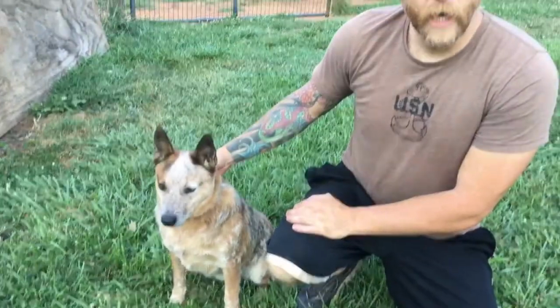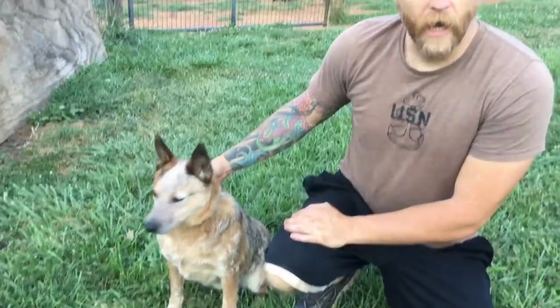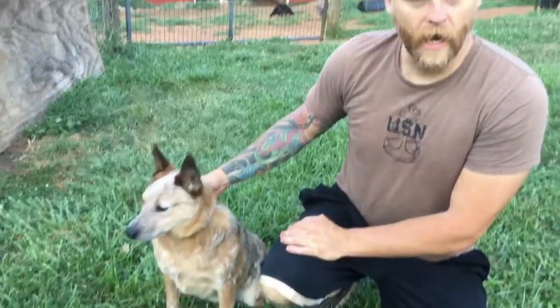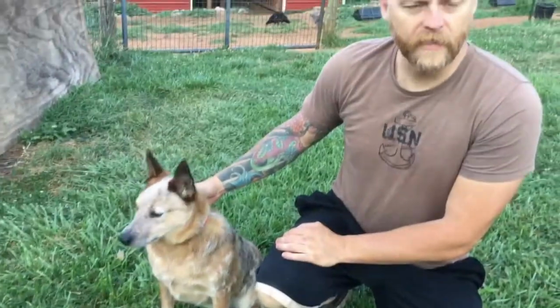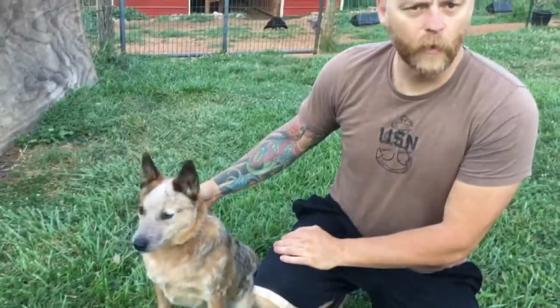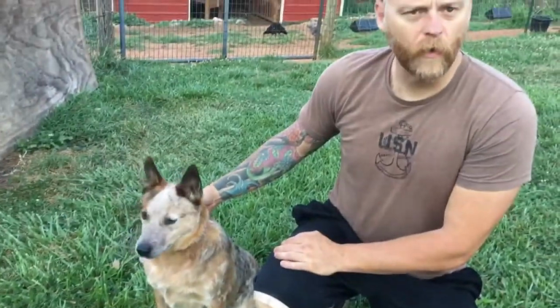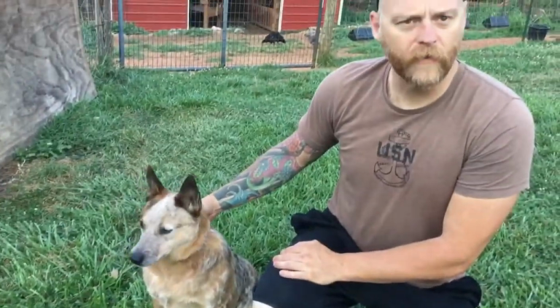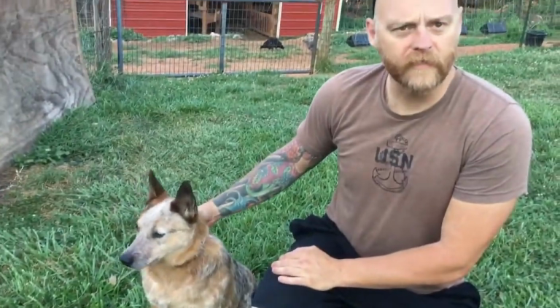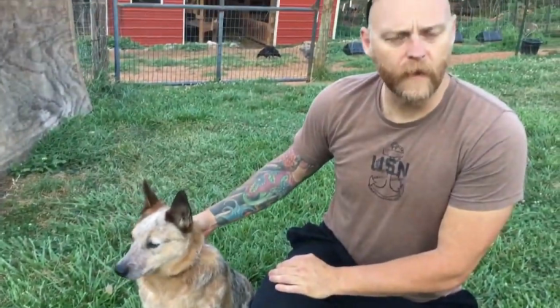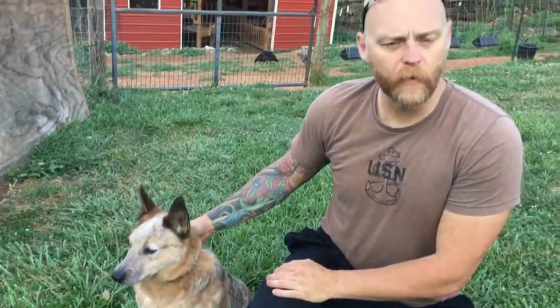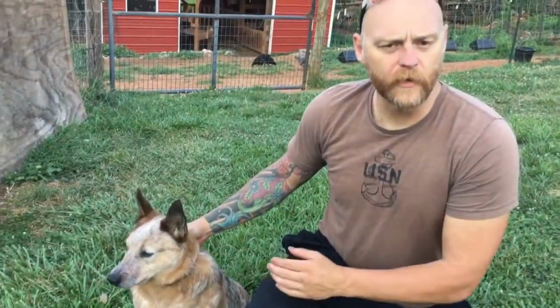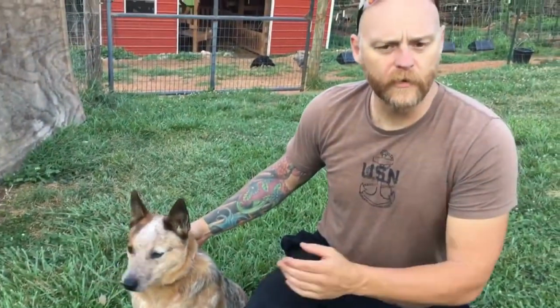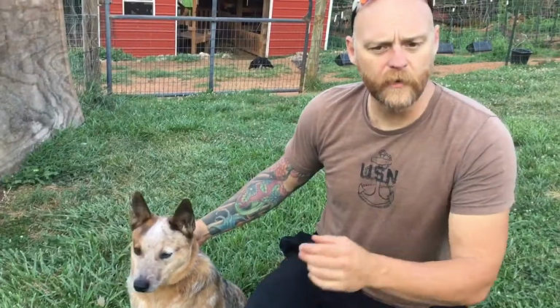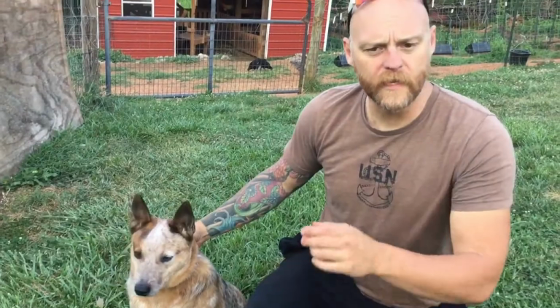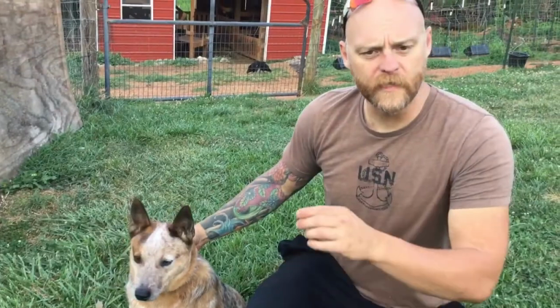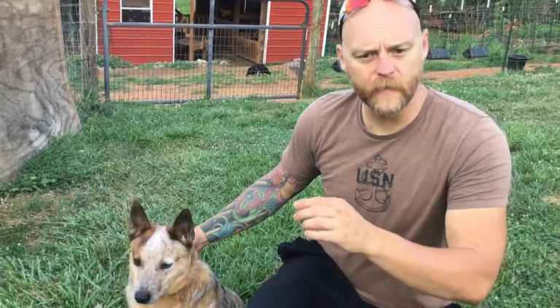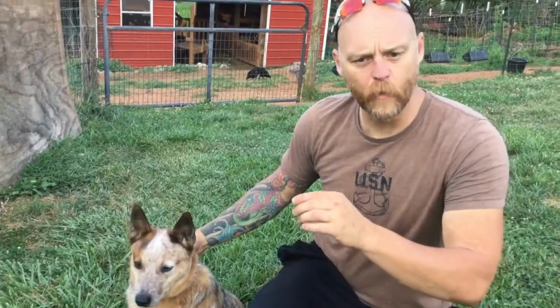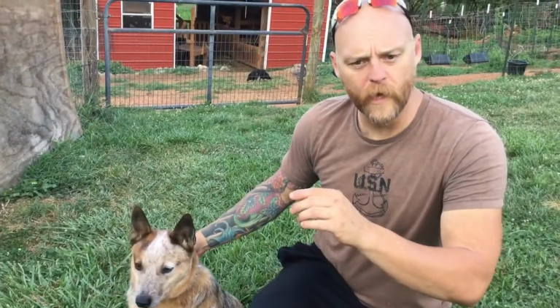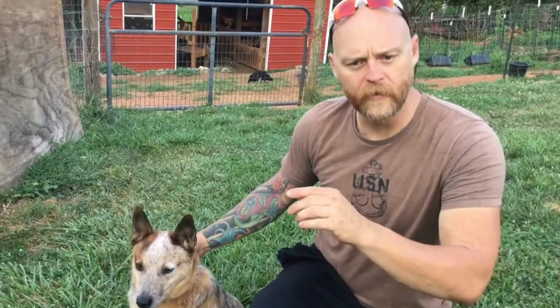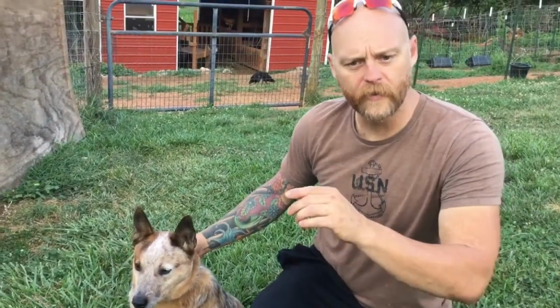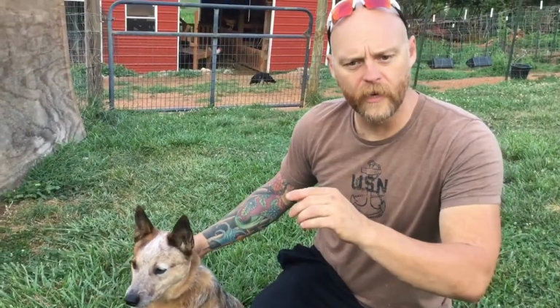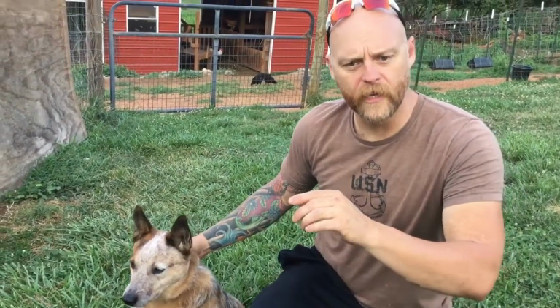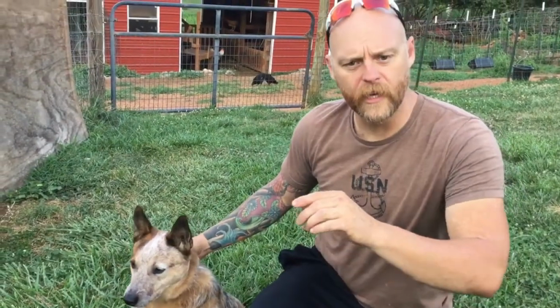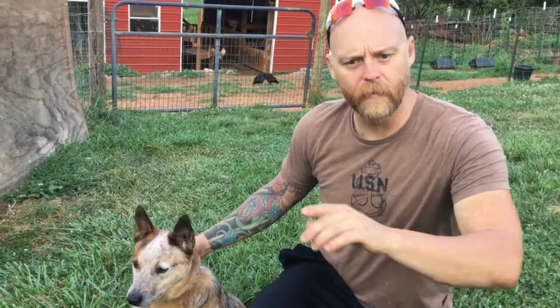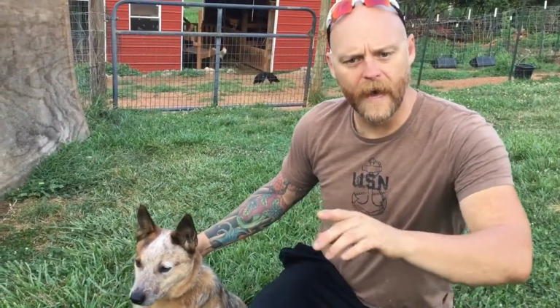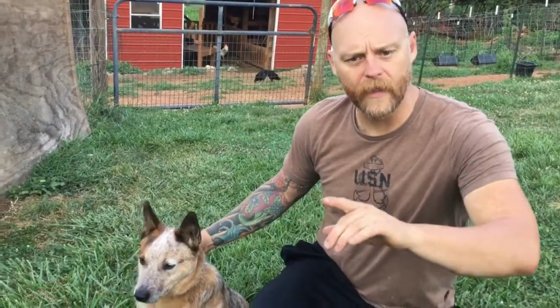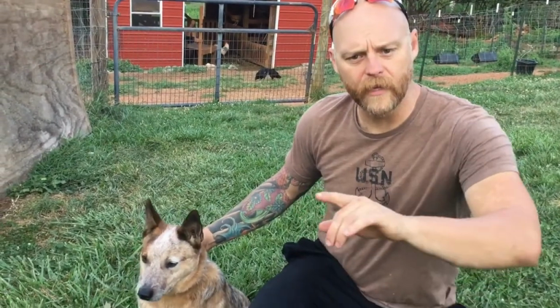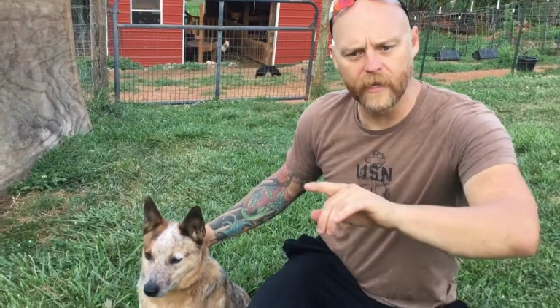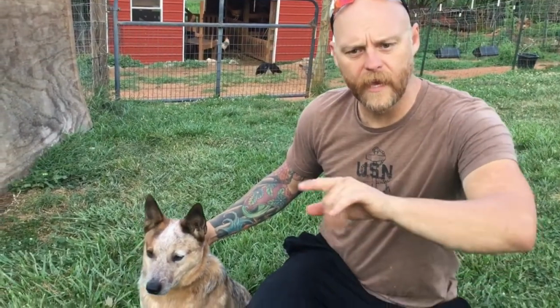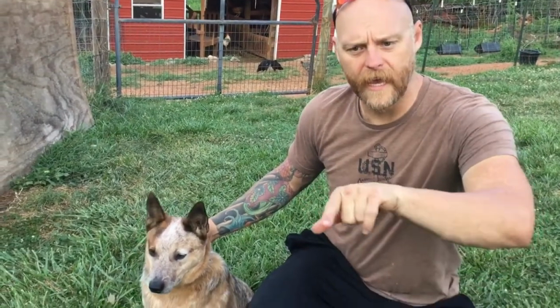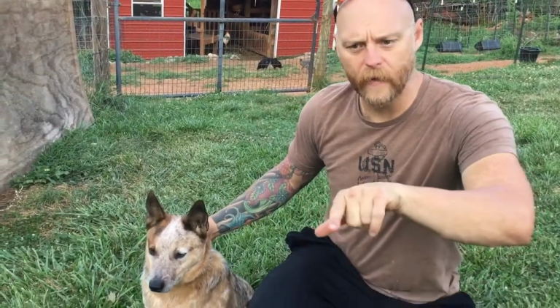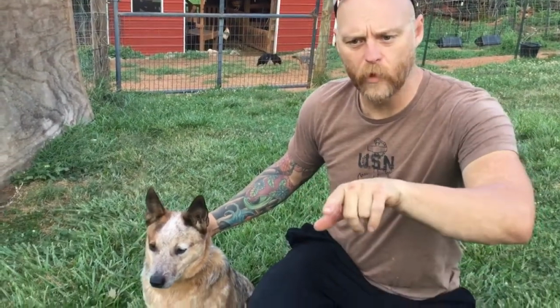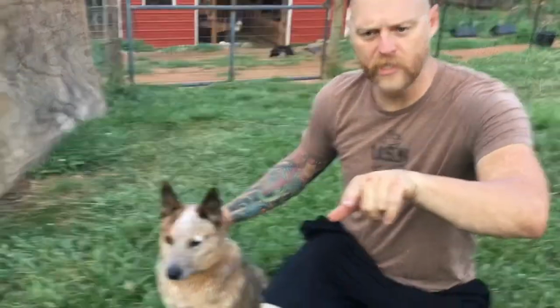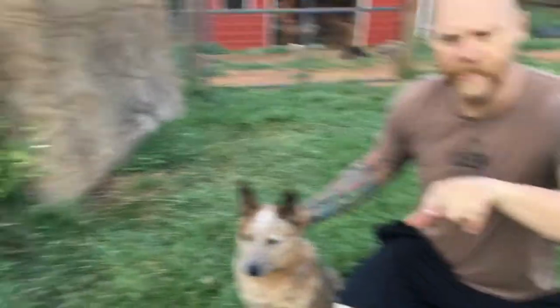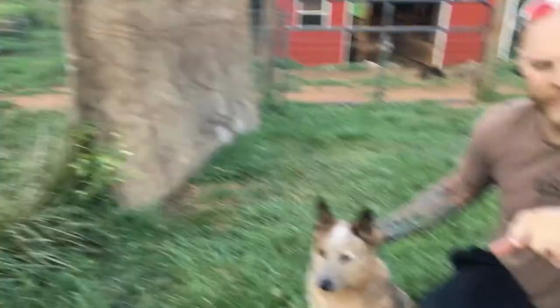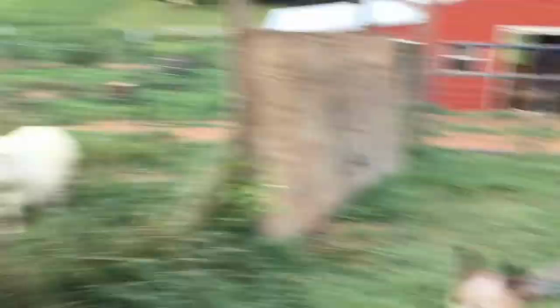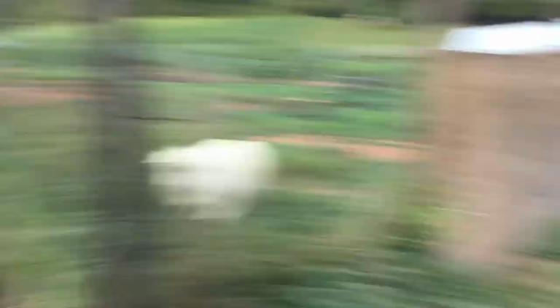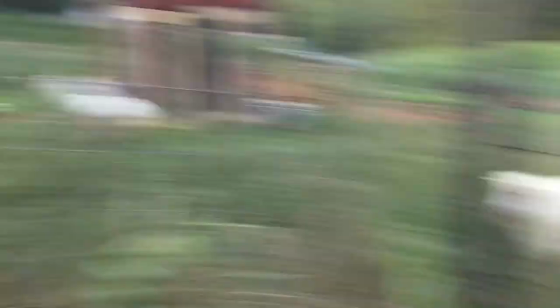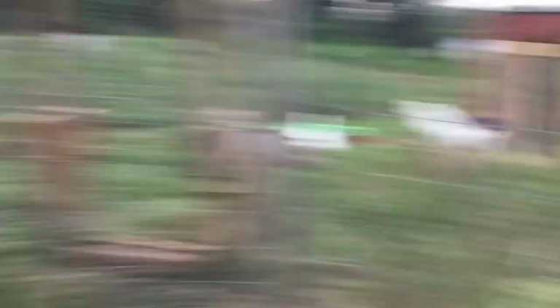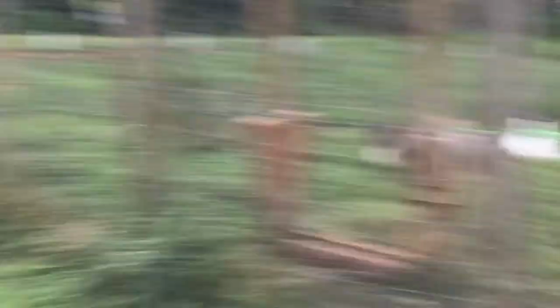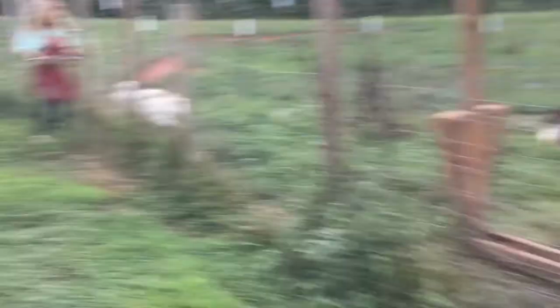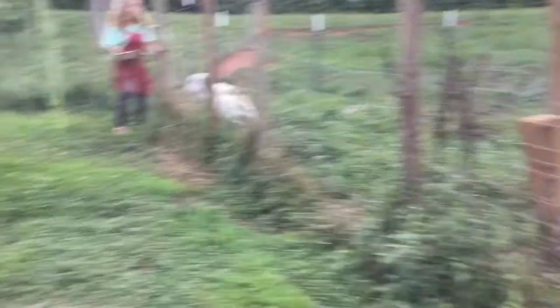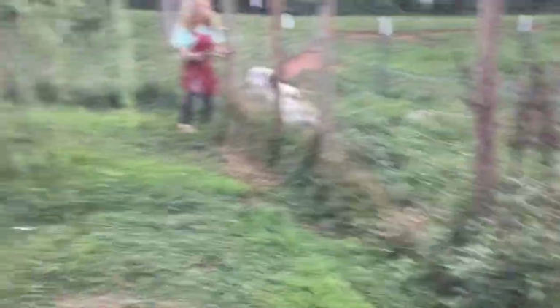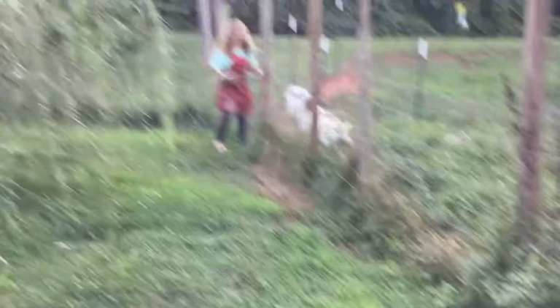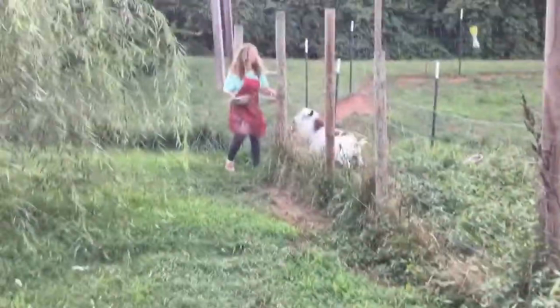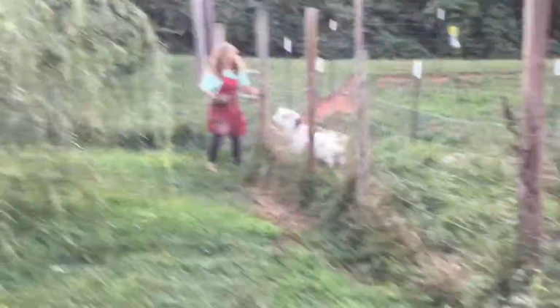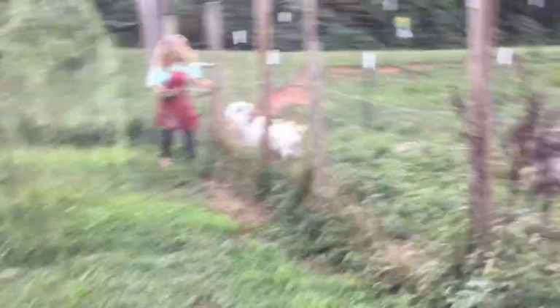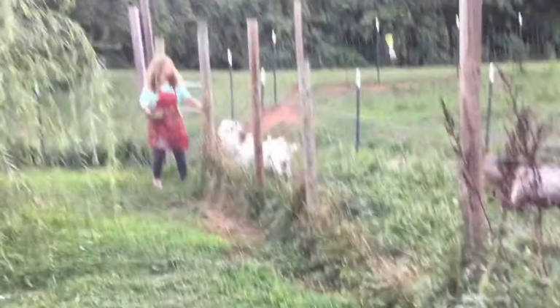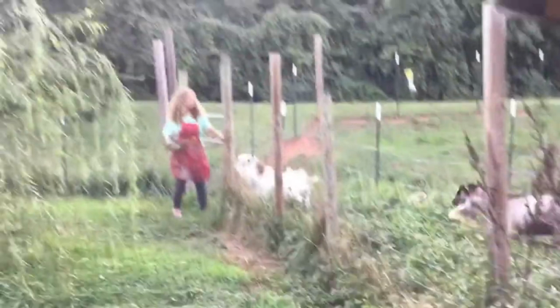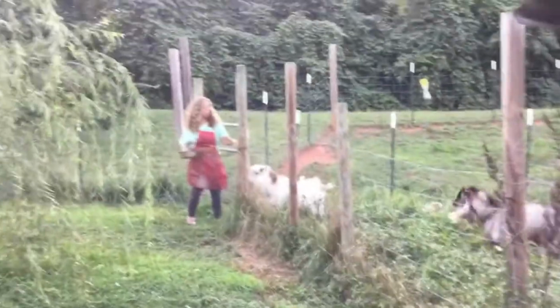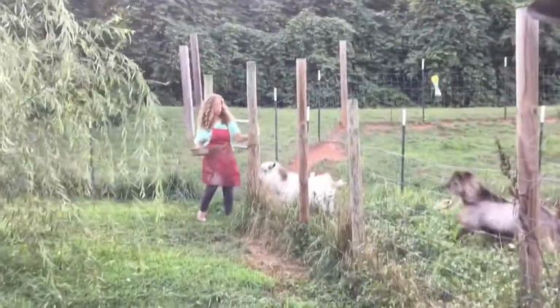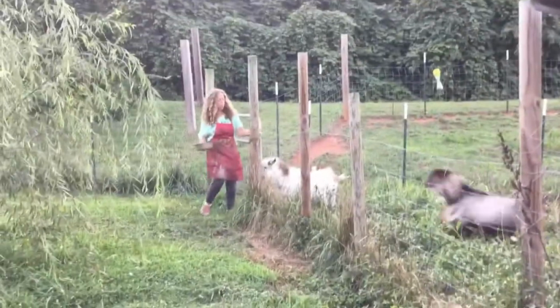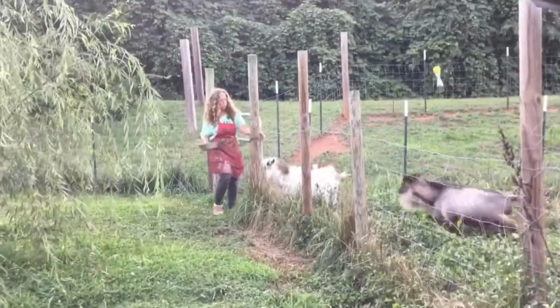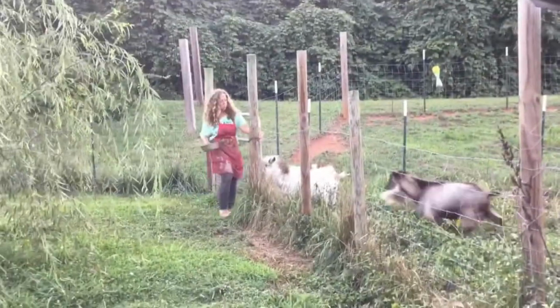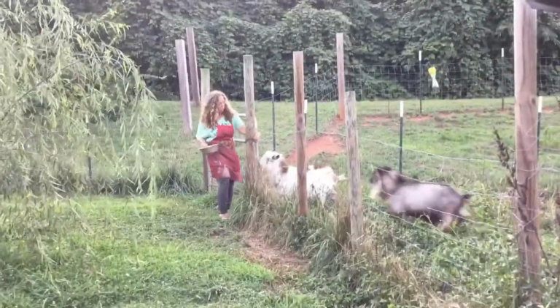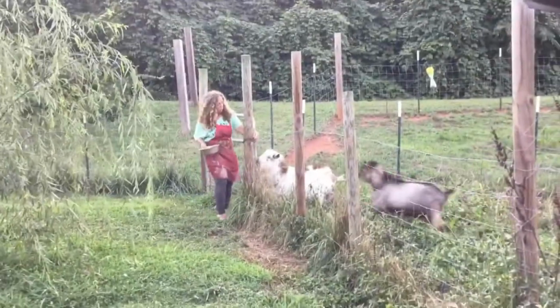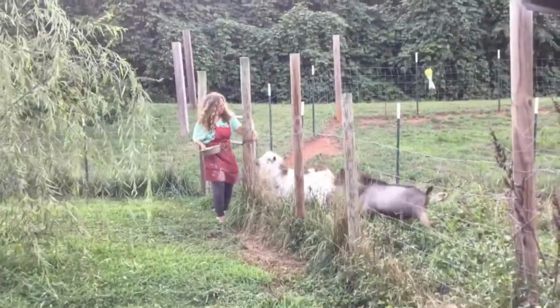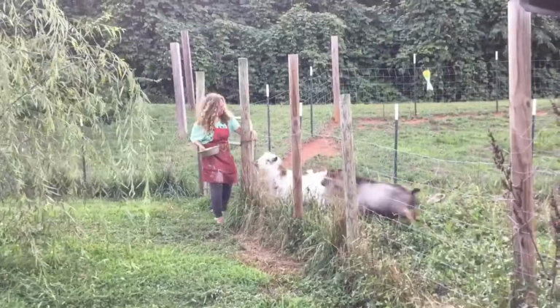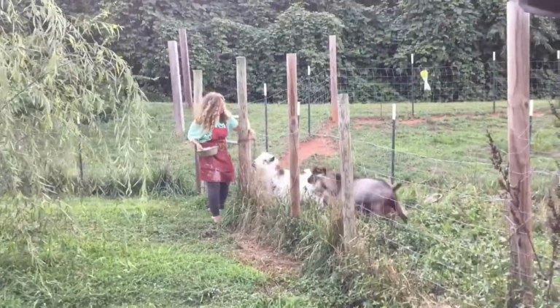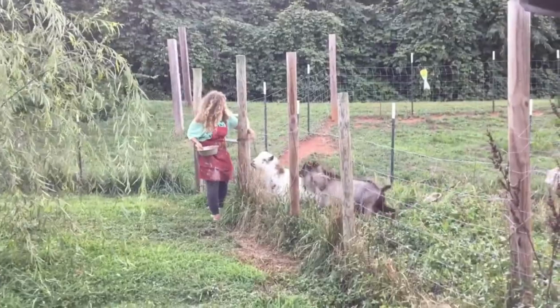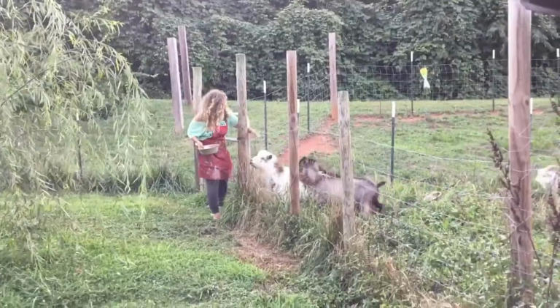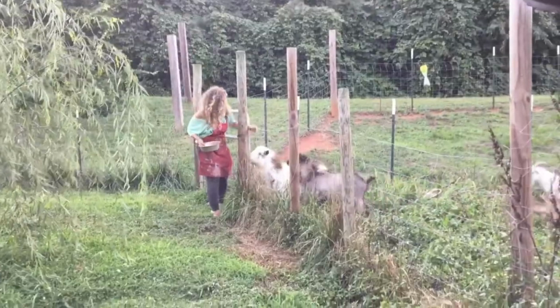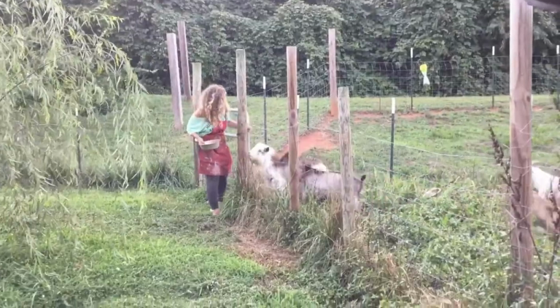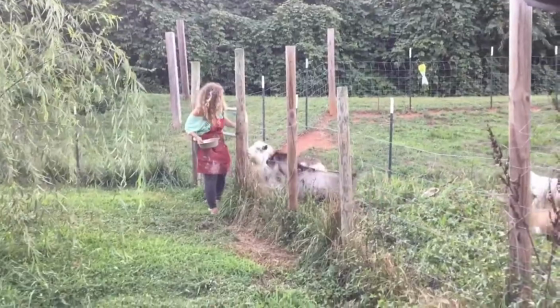All right, so the first thing we're going to do is Wynn's going to get them out of the gate. Once she gets them out of the gate, we're going to turn Levi loose on them.